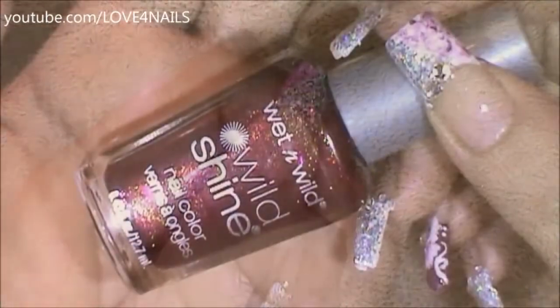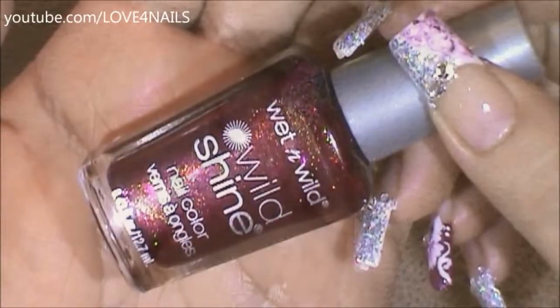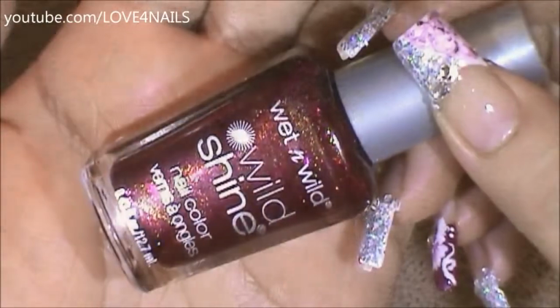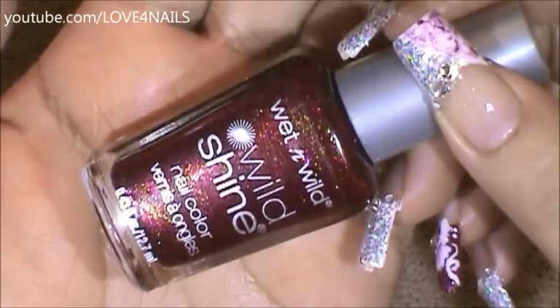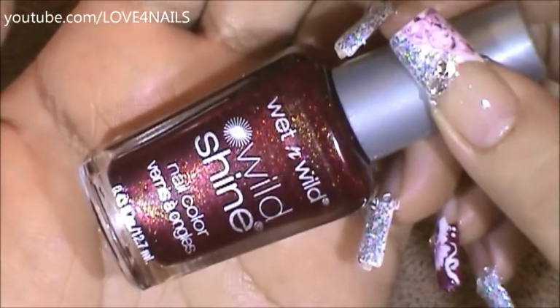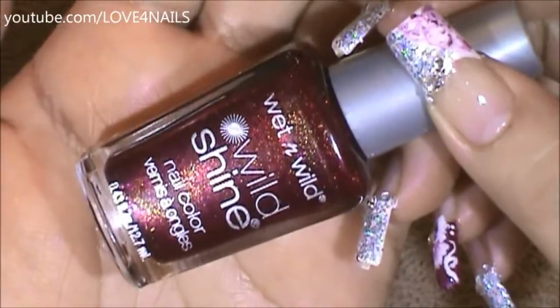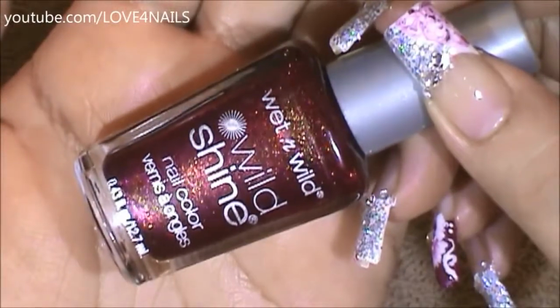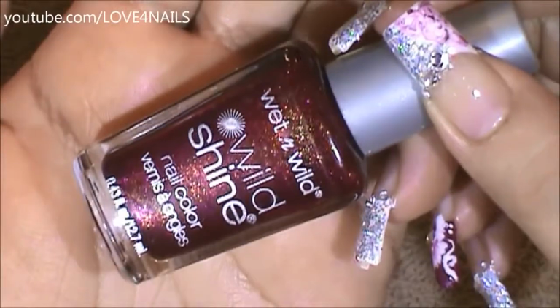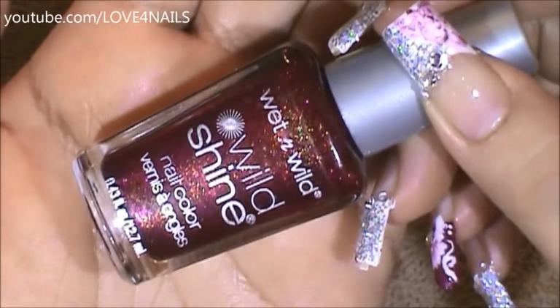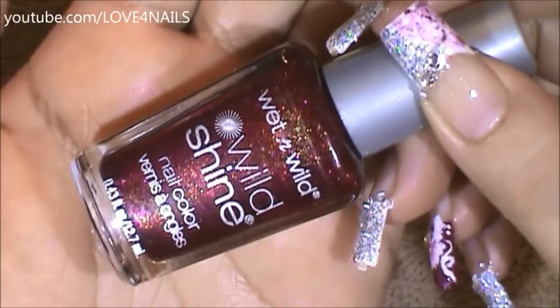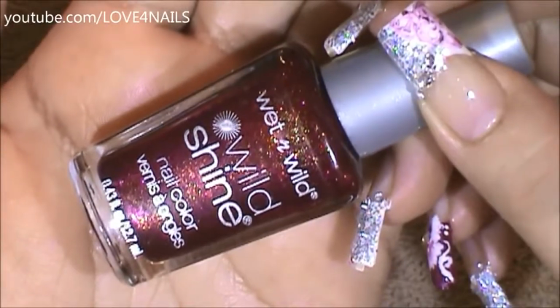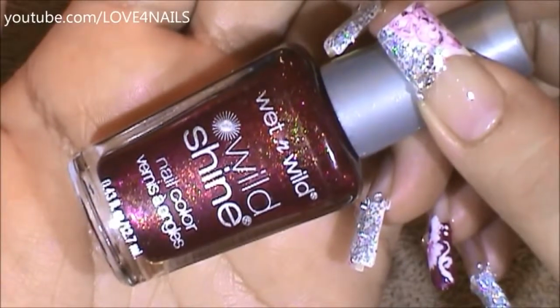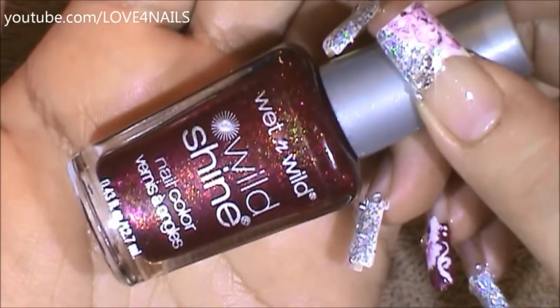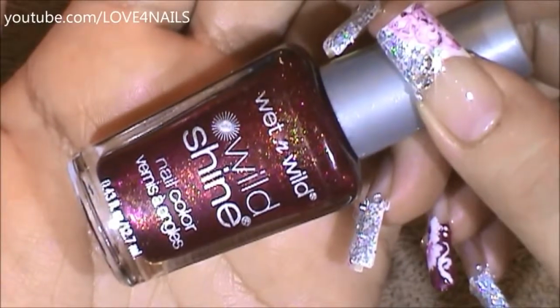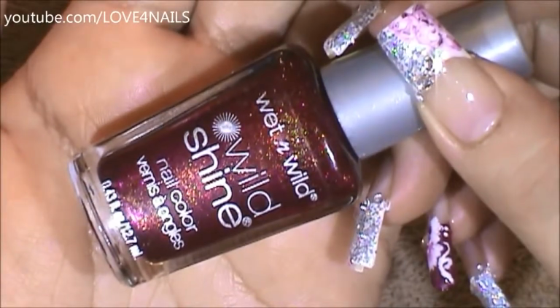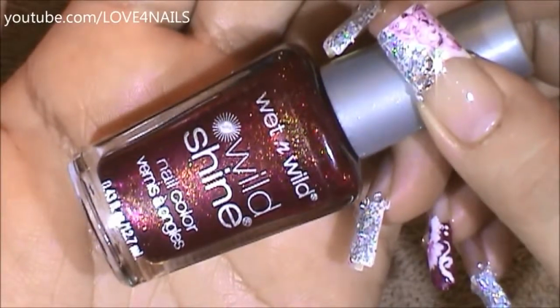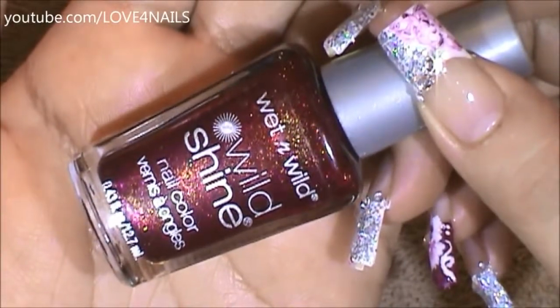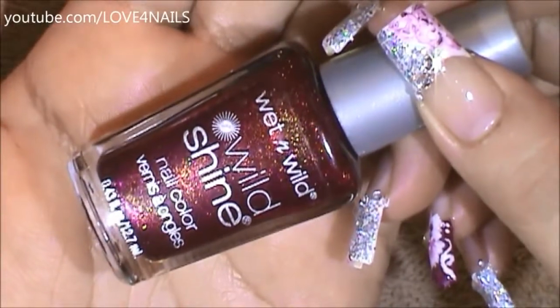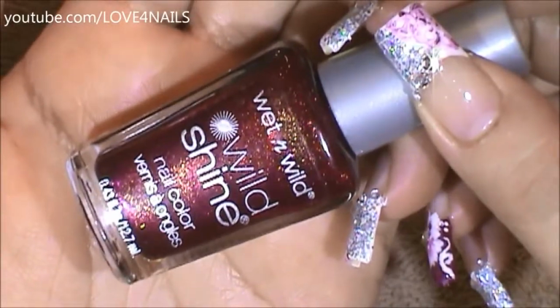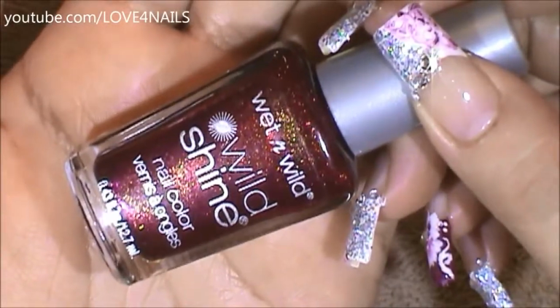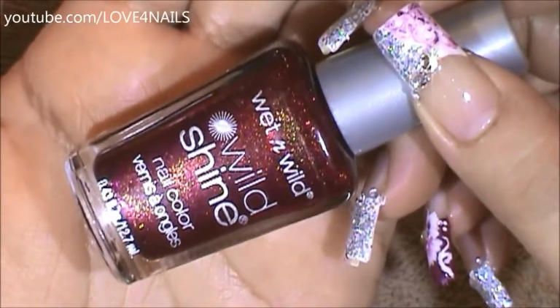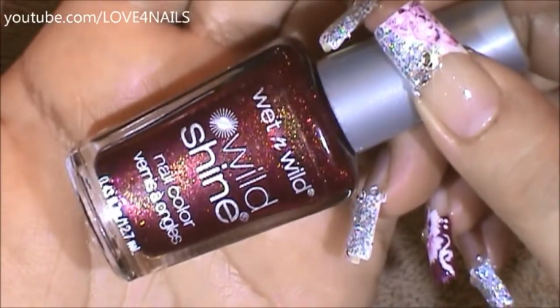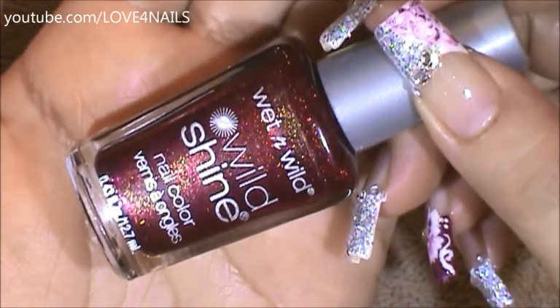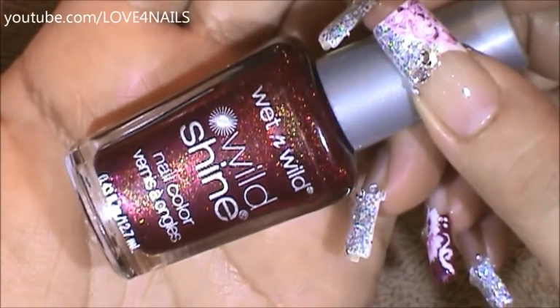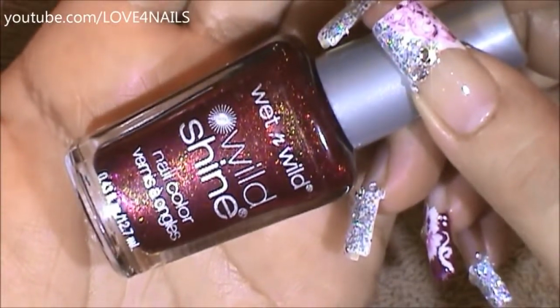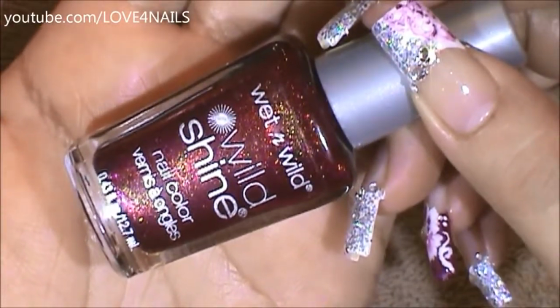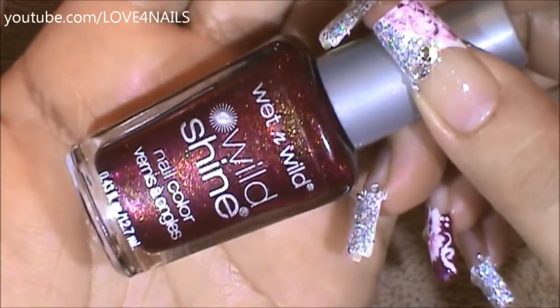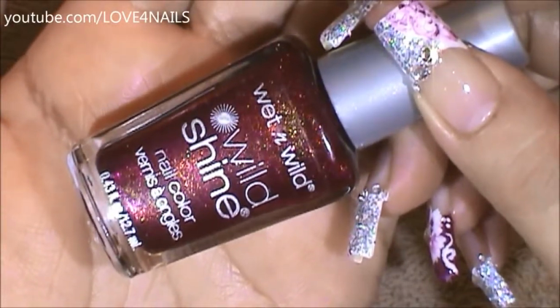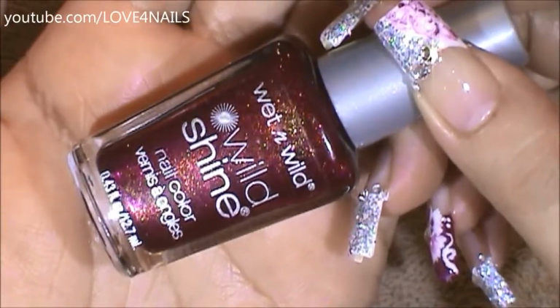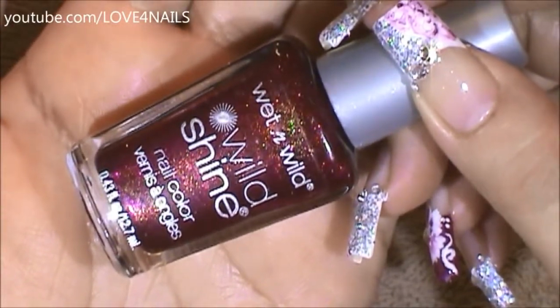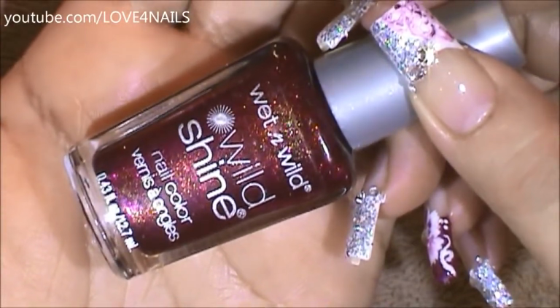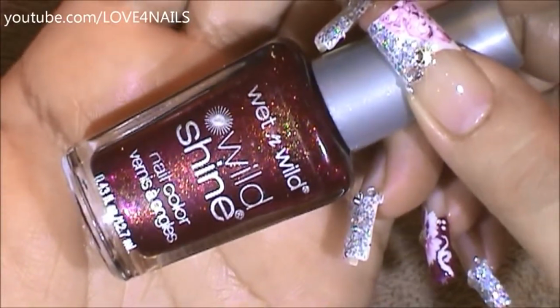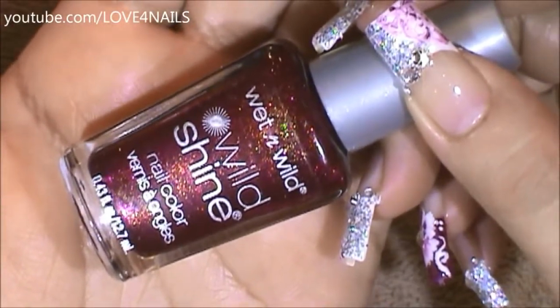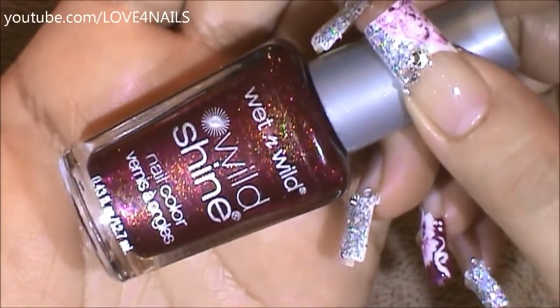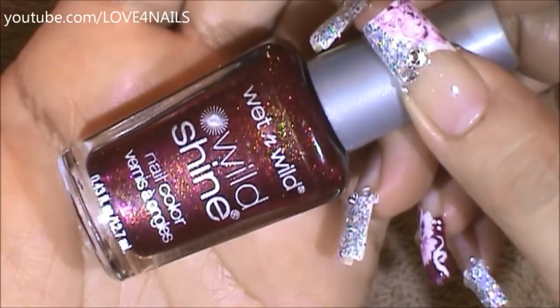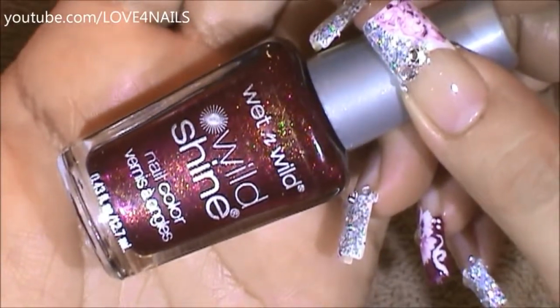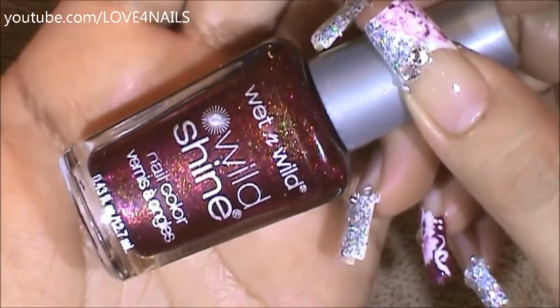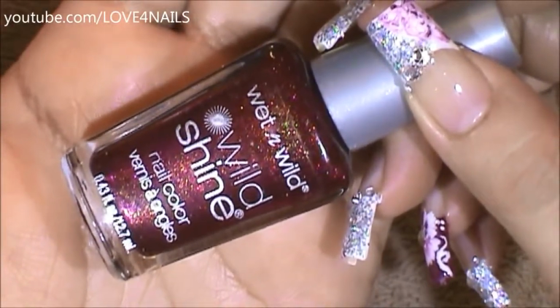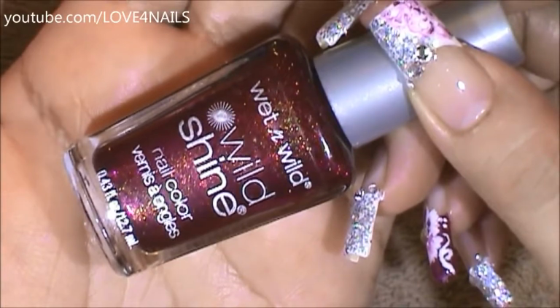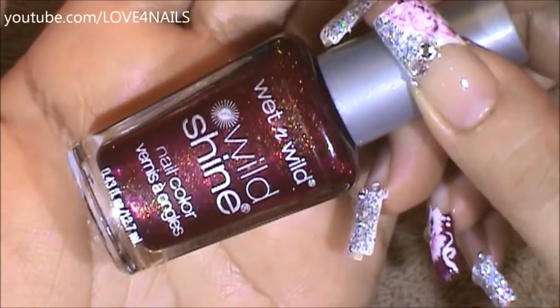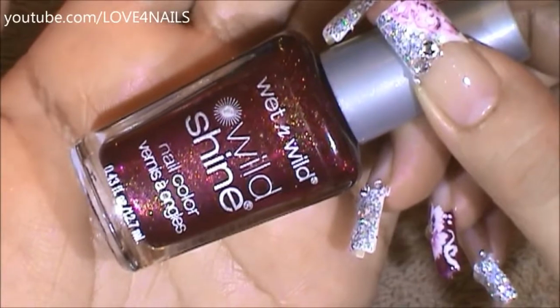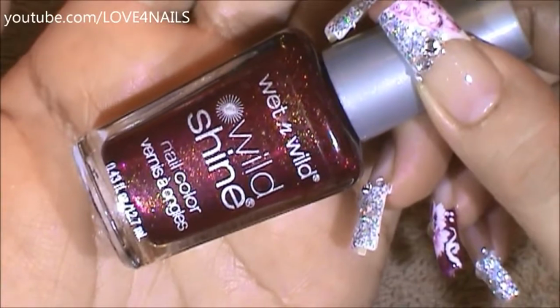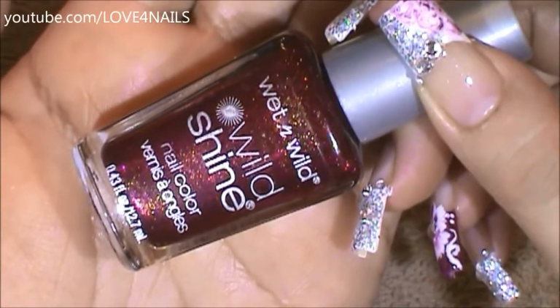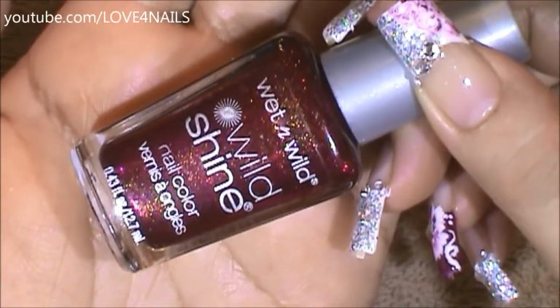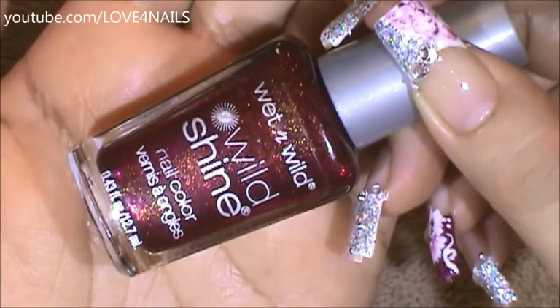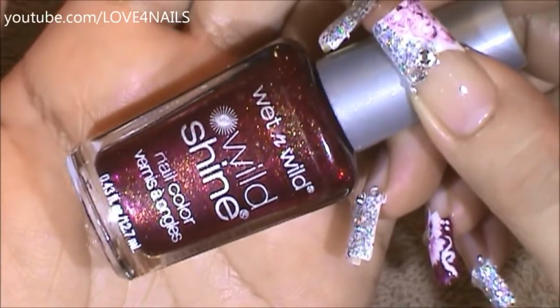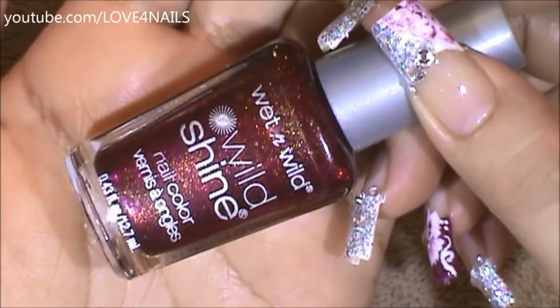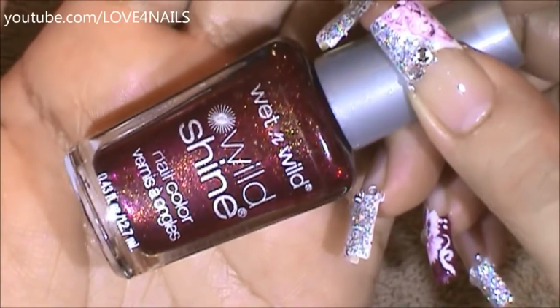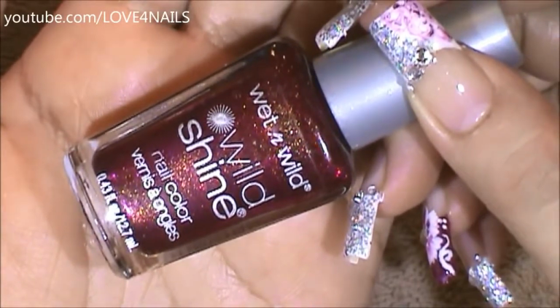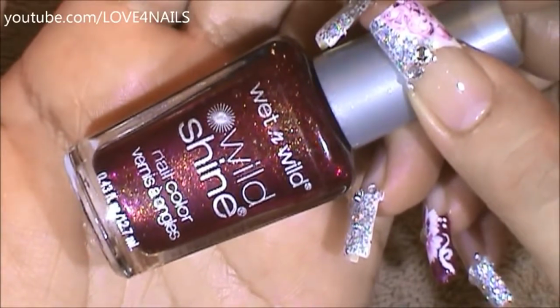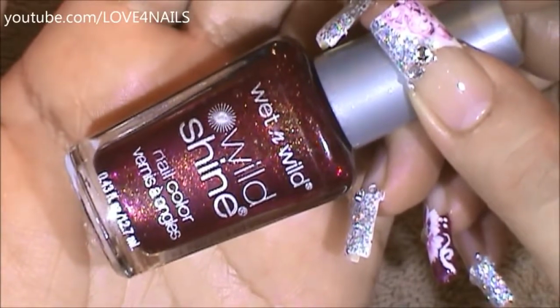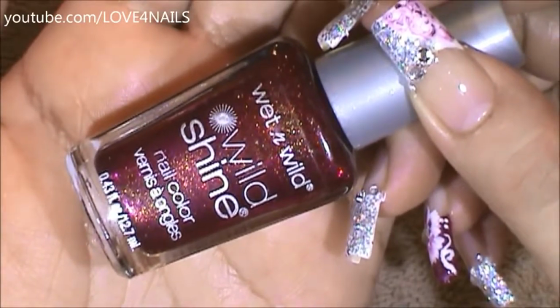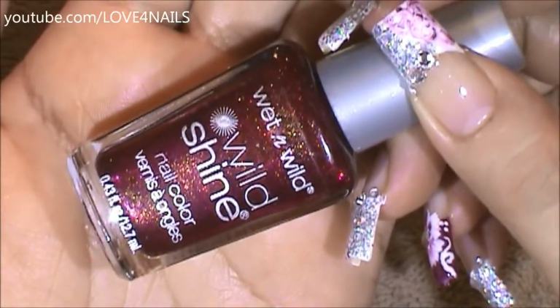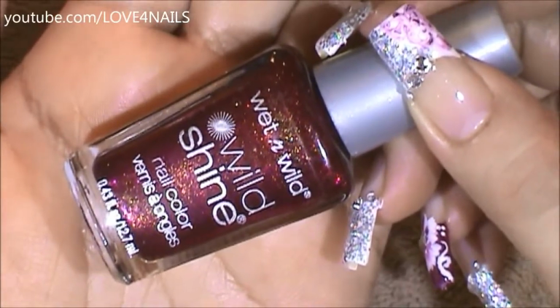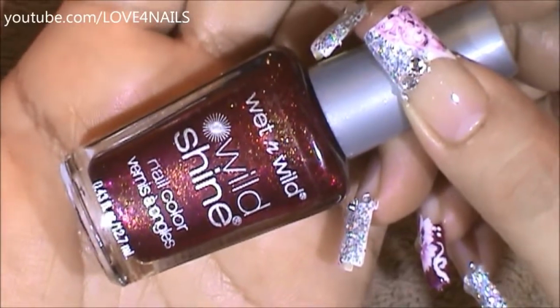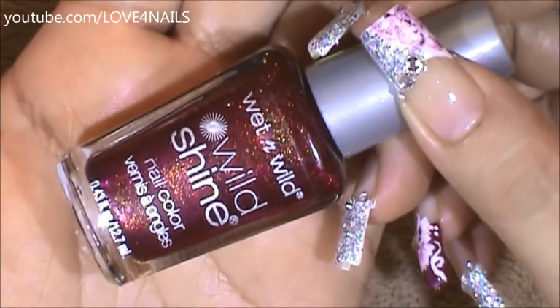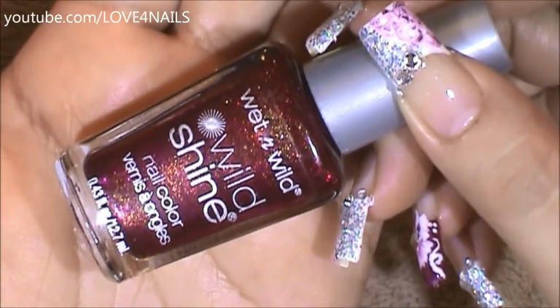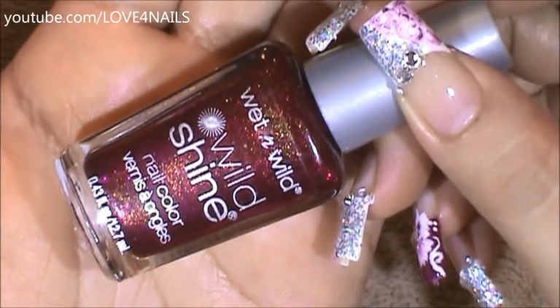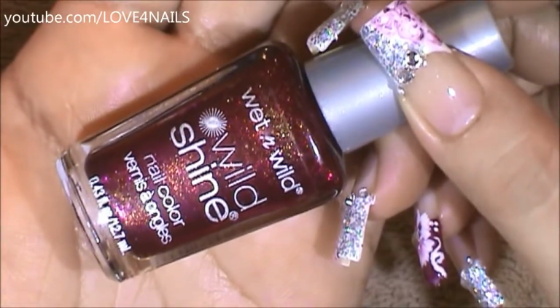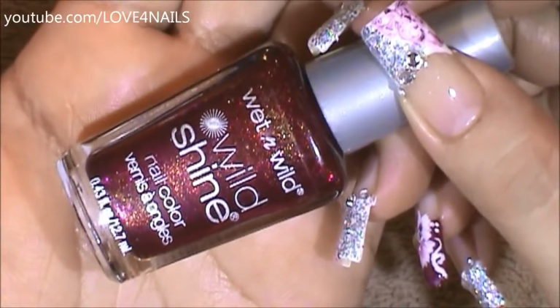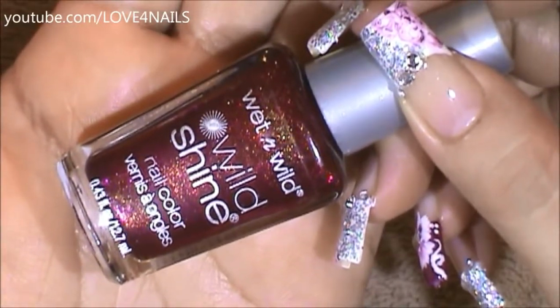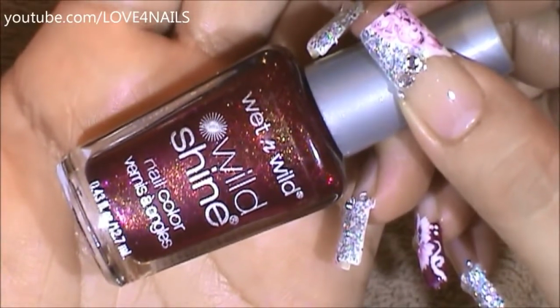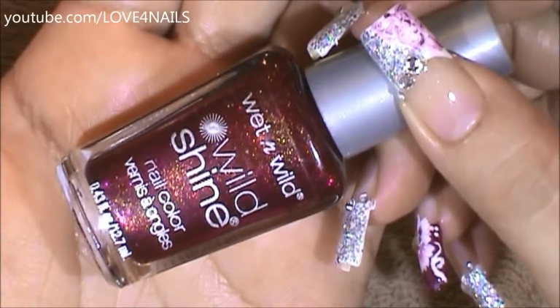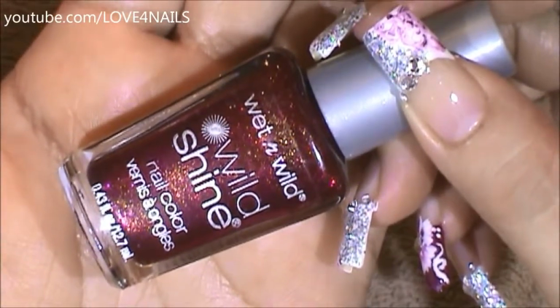This is the color I'm going to be applying over my ring fingernail in a French manicure. It's by Wet n Wild and it's called Extravaganza.